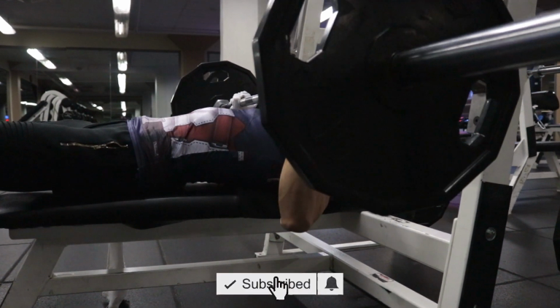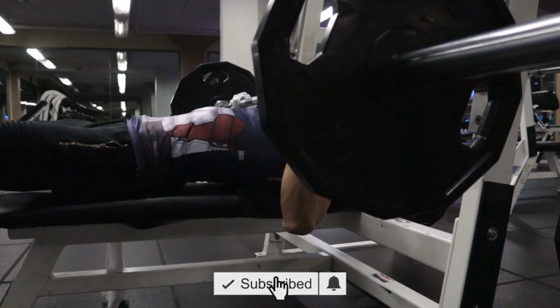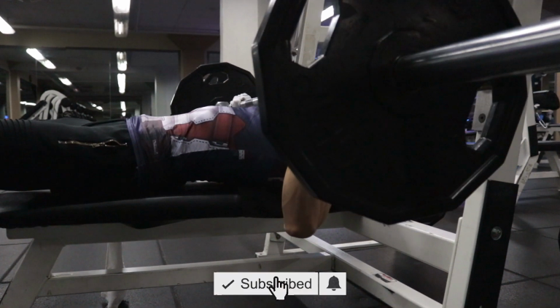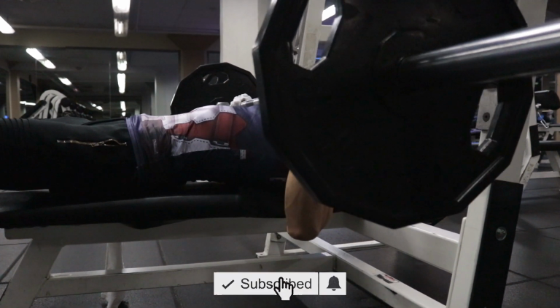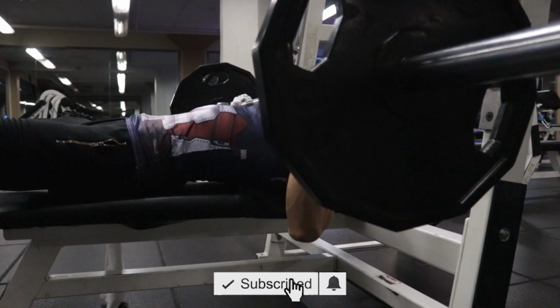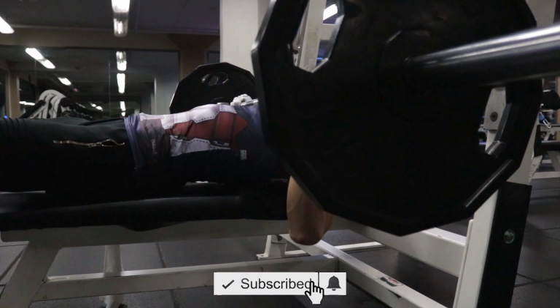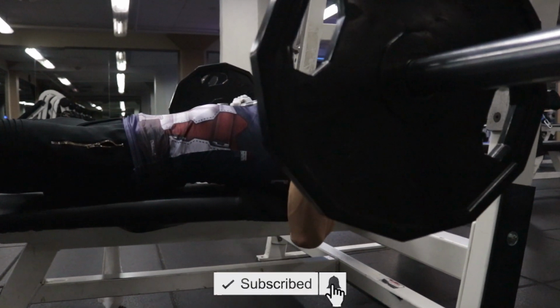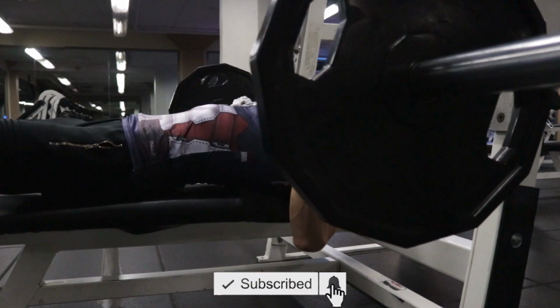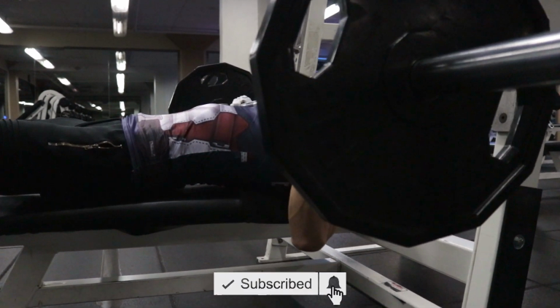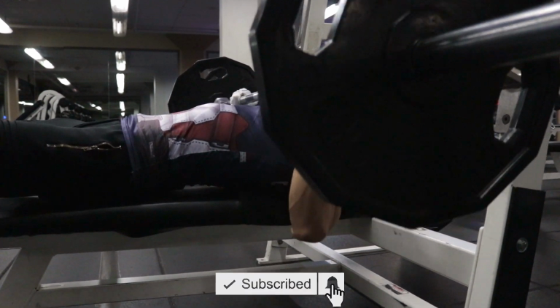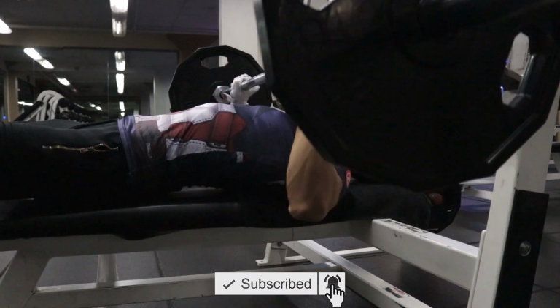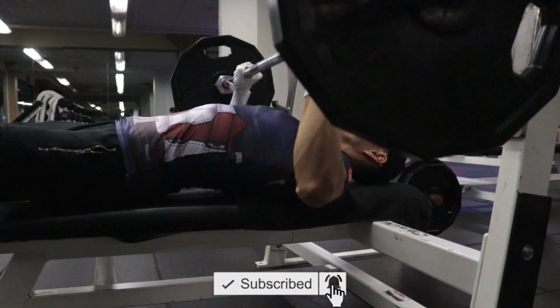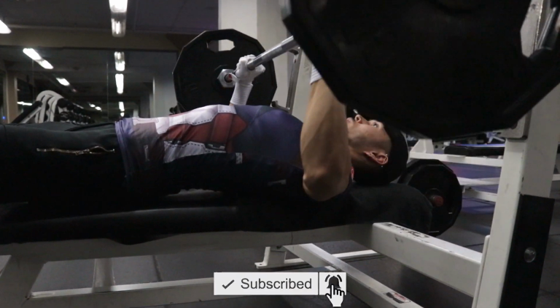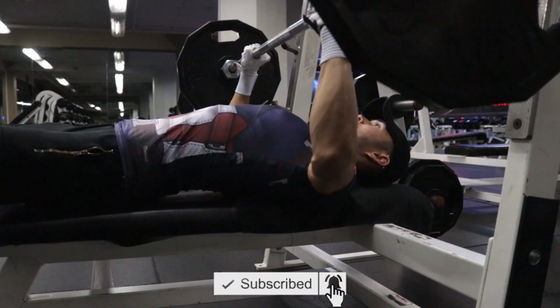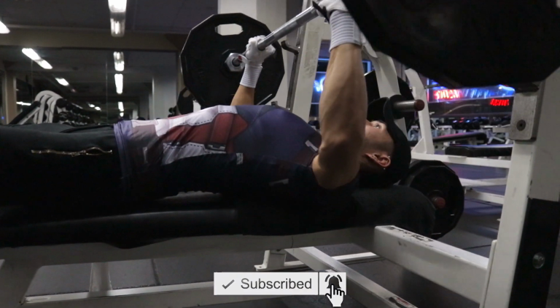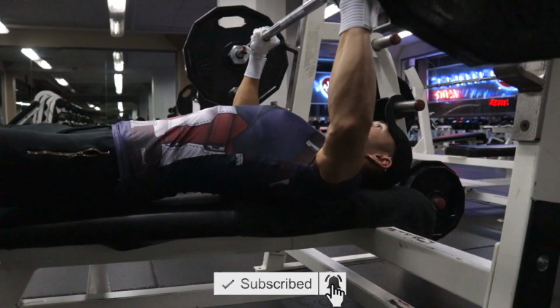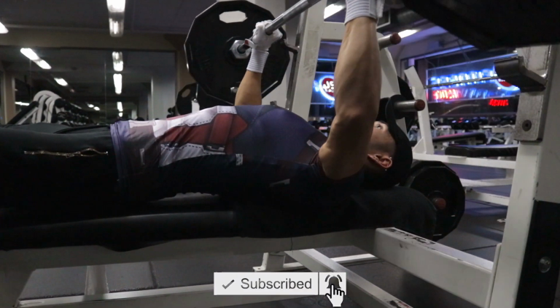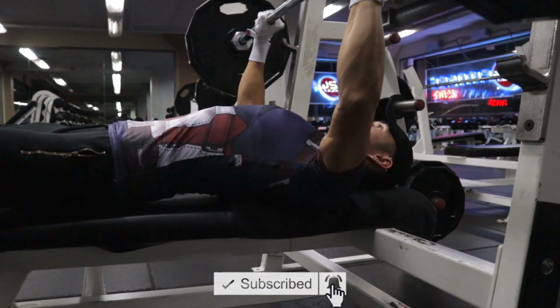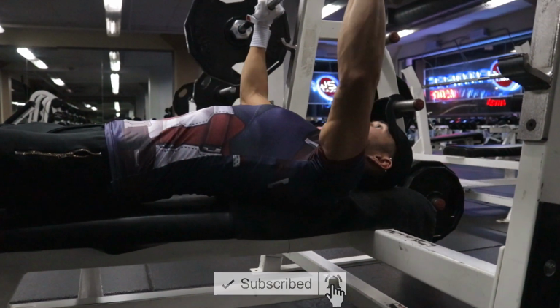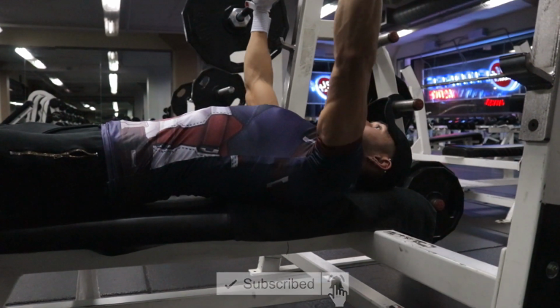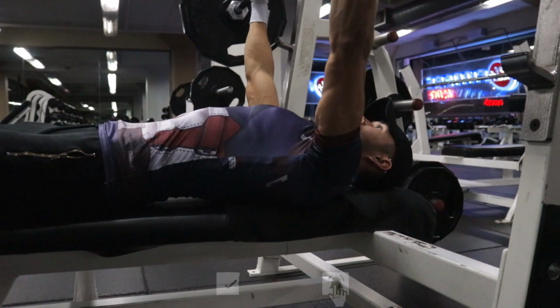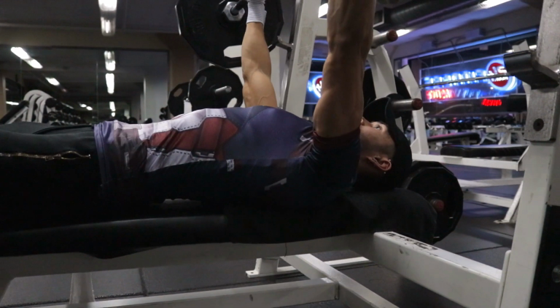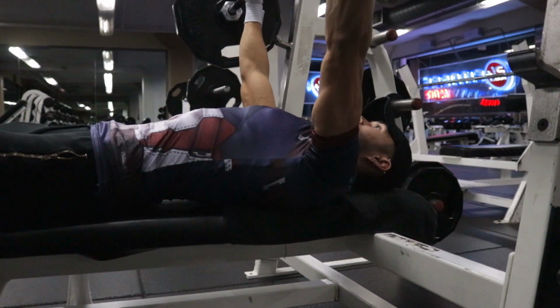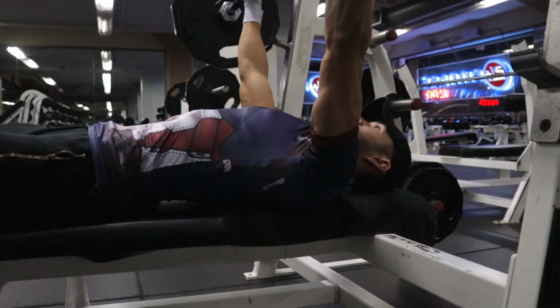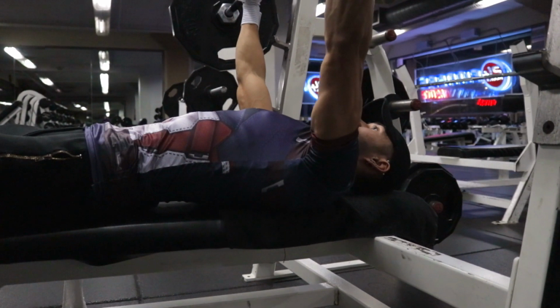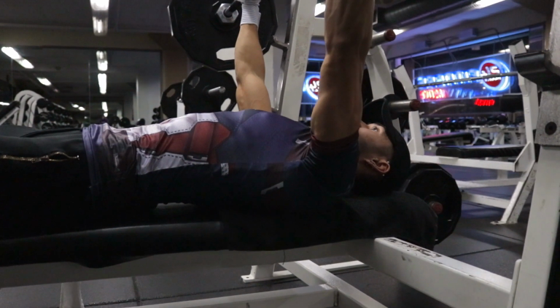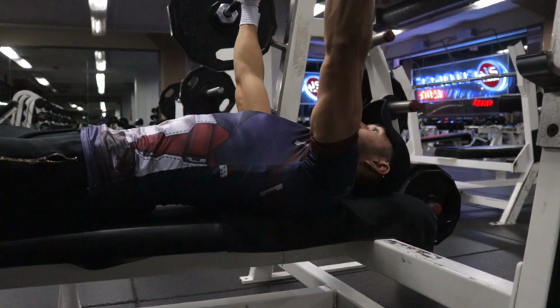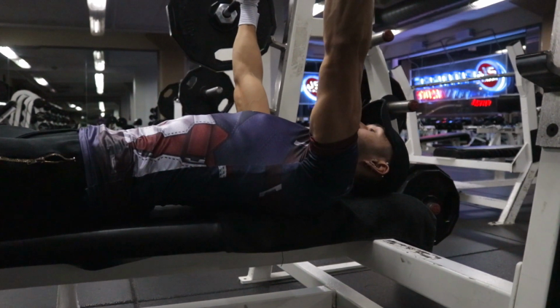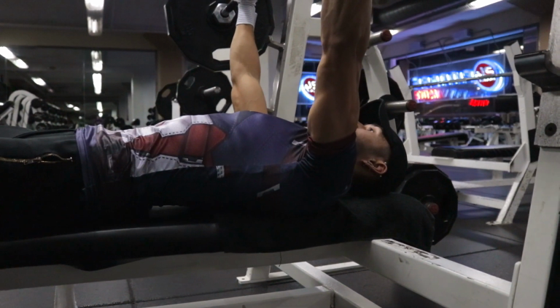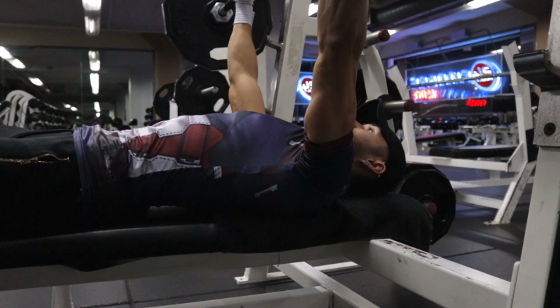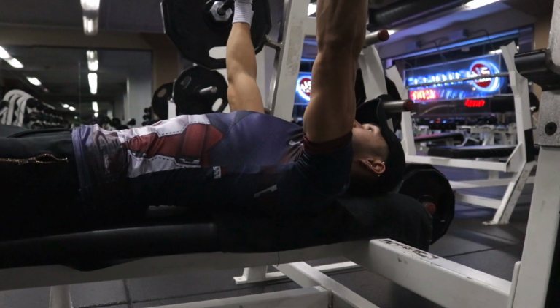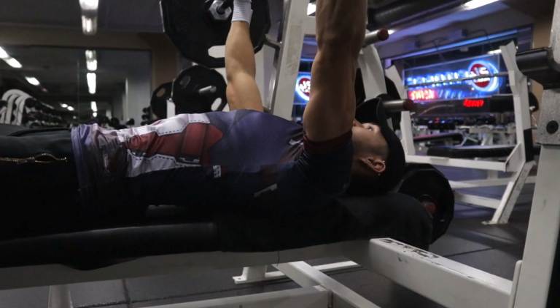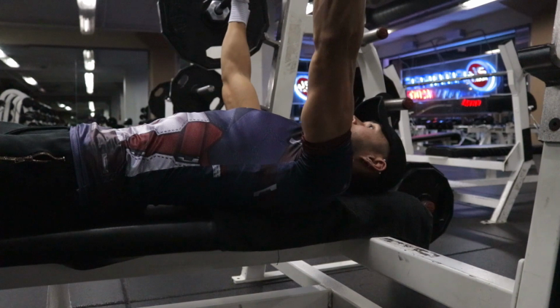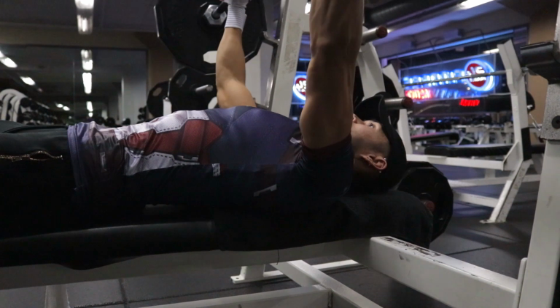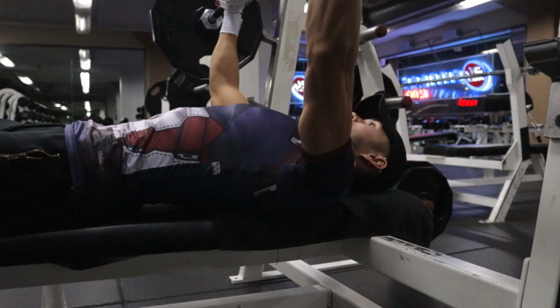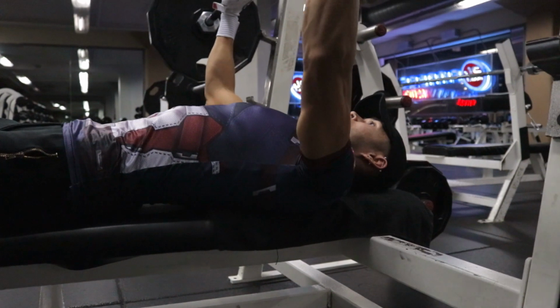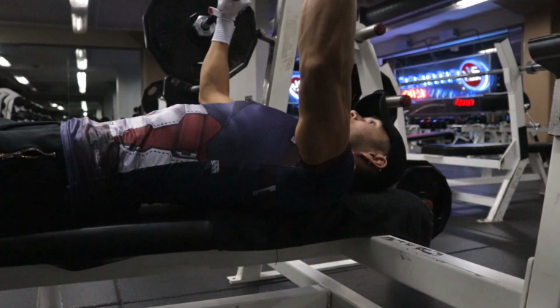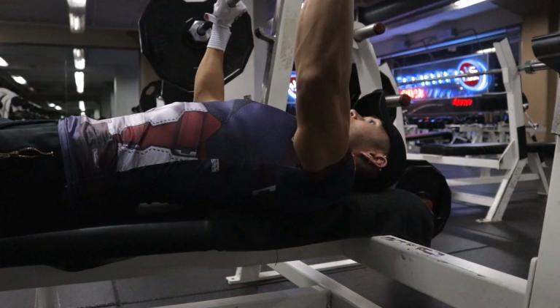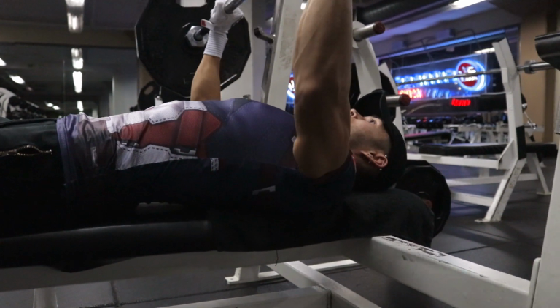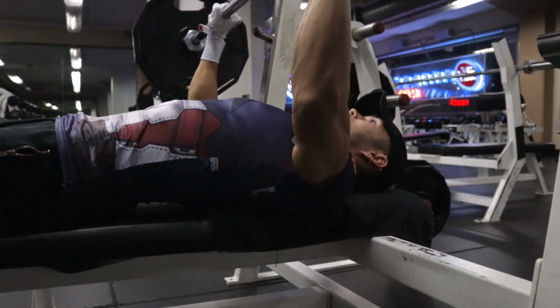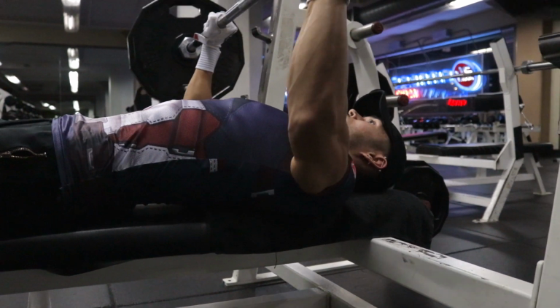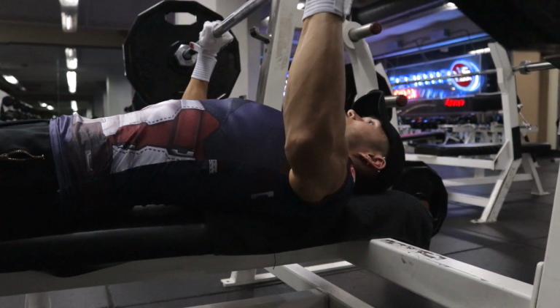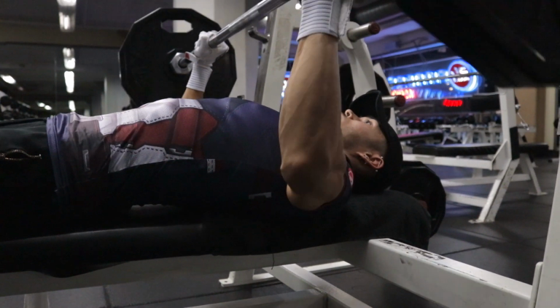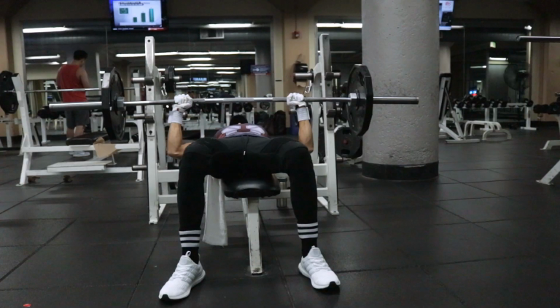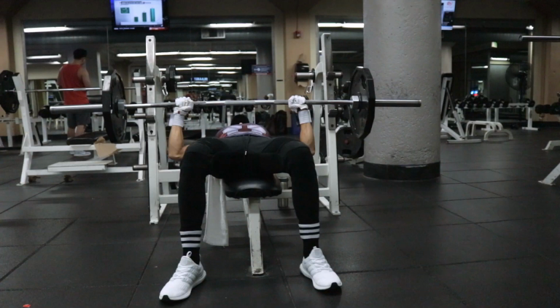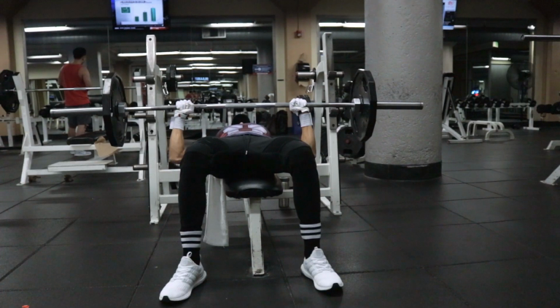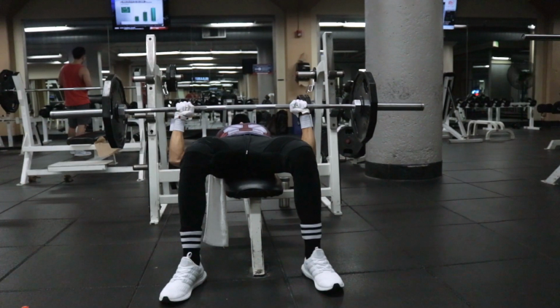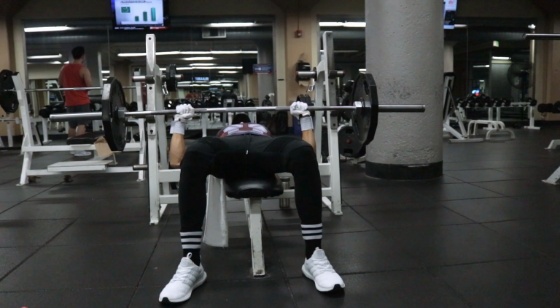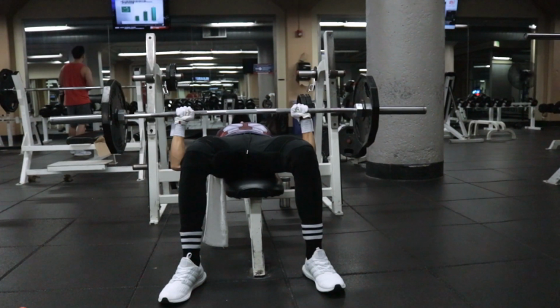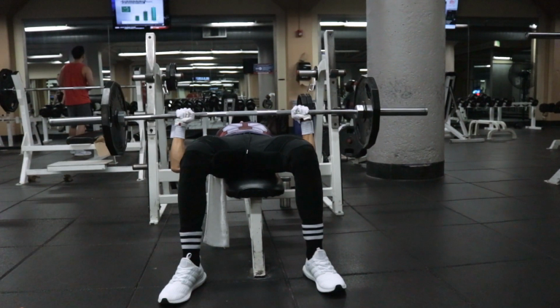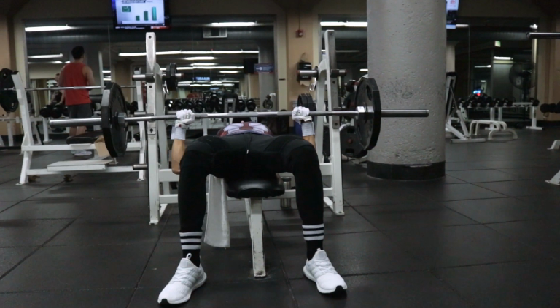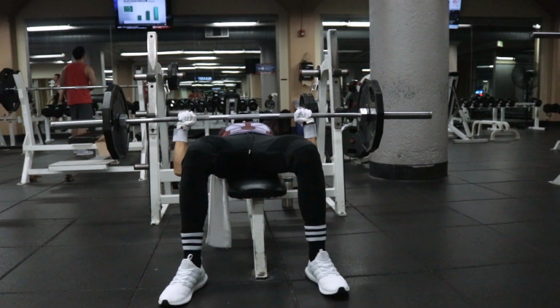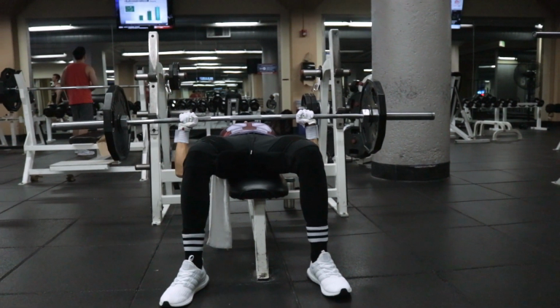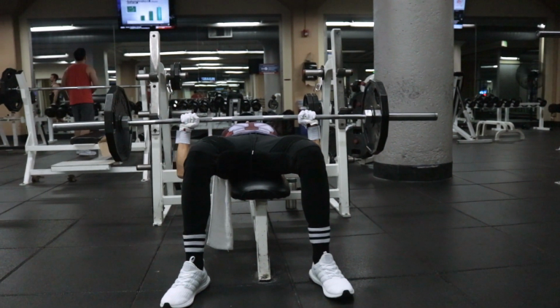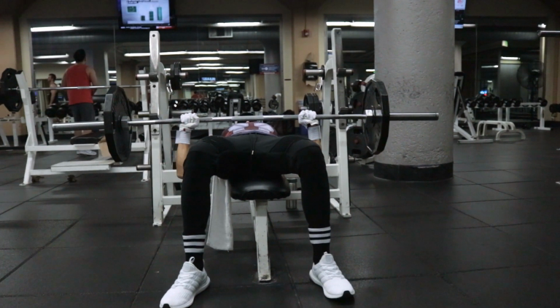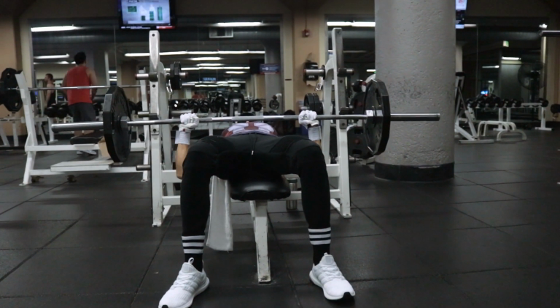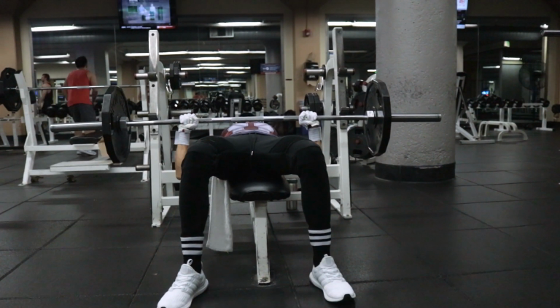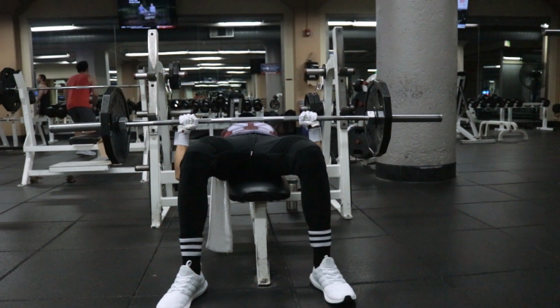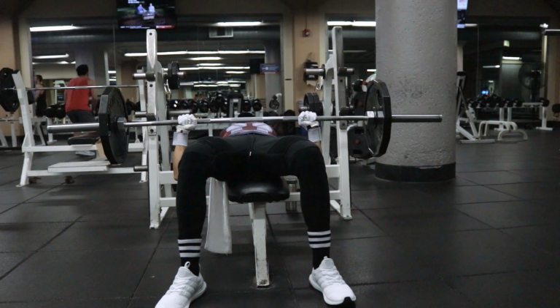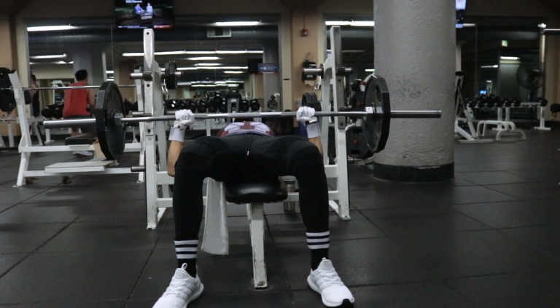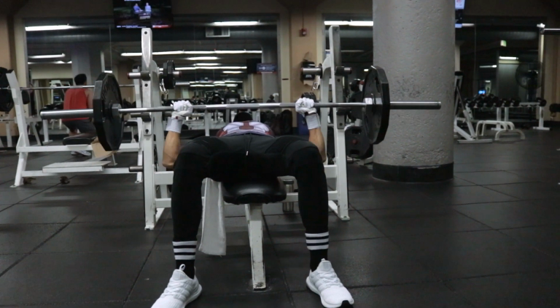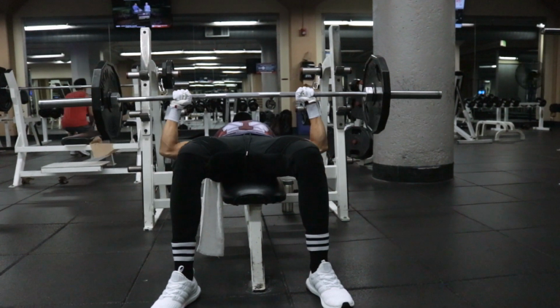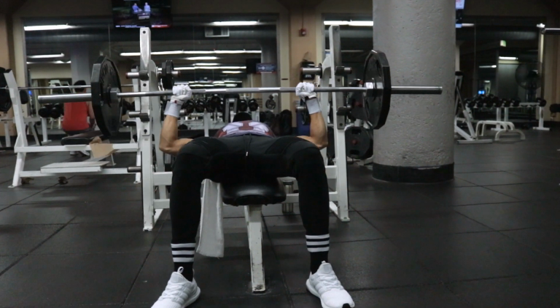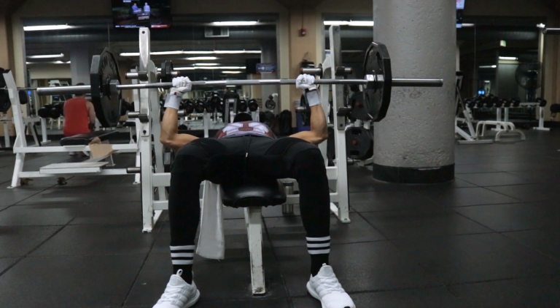So a straight, neutral back on the bench is what you'll want. Very minor arch, if any, and with both feet planted on the ground.